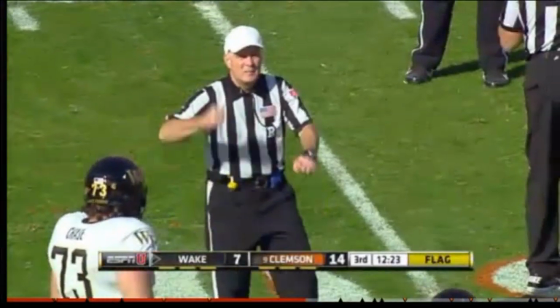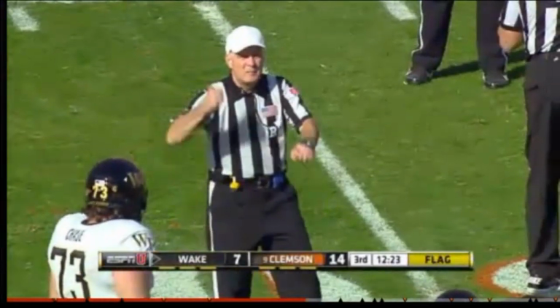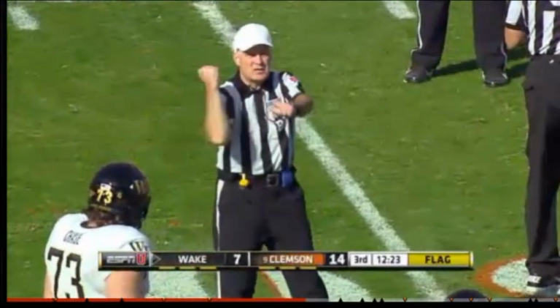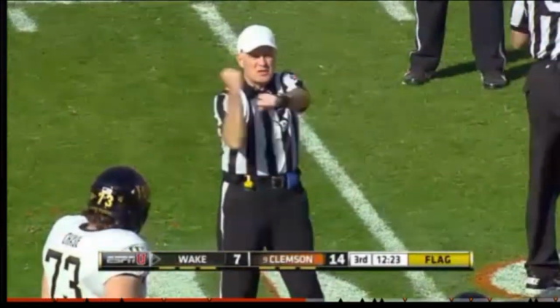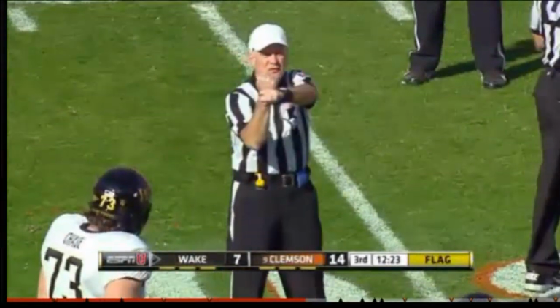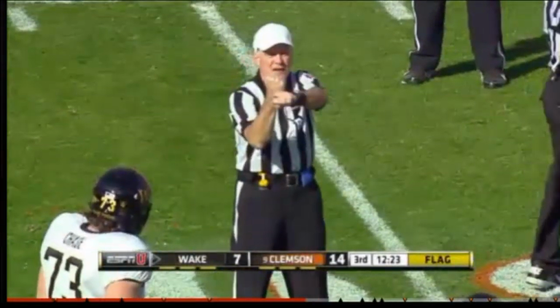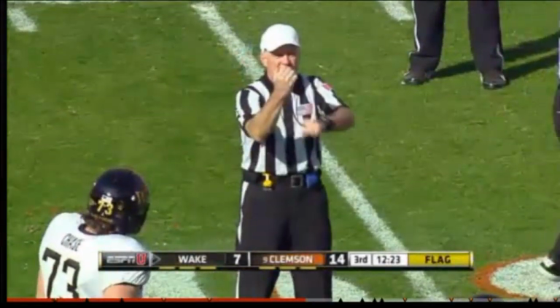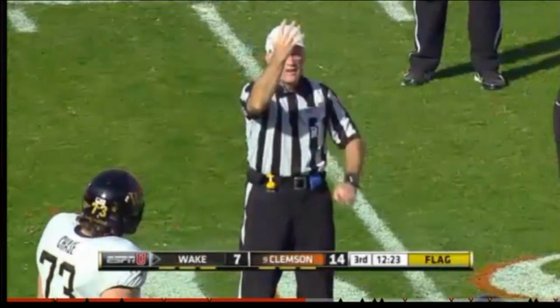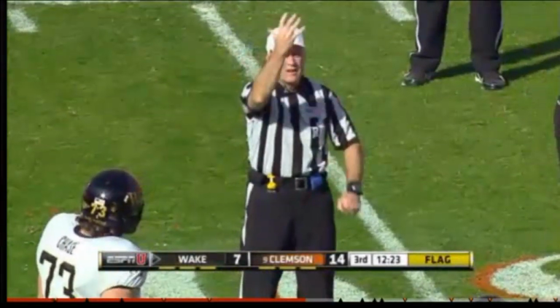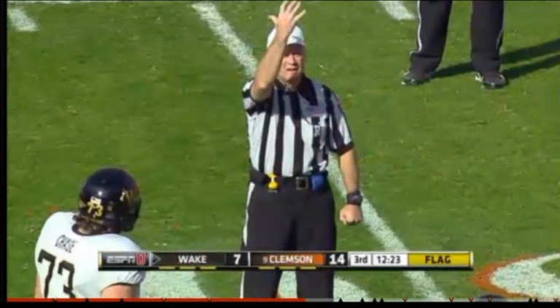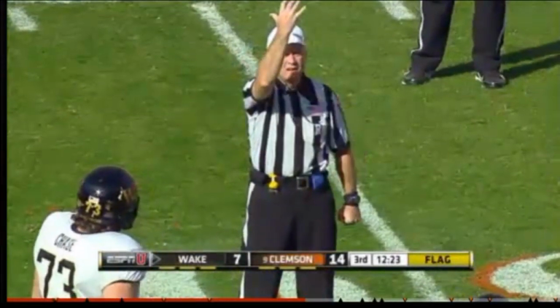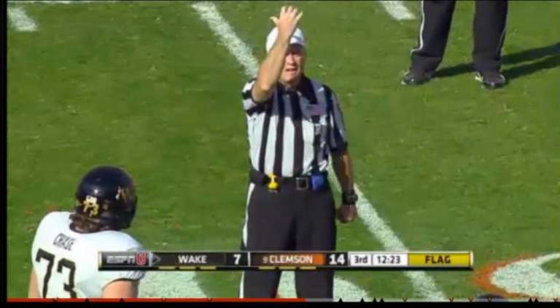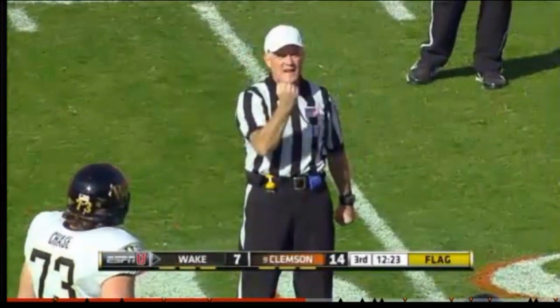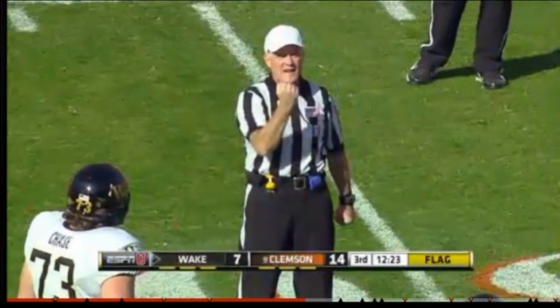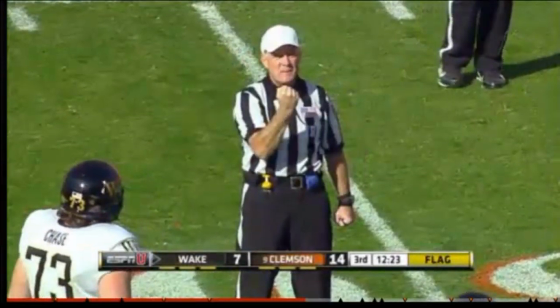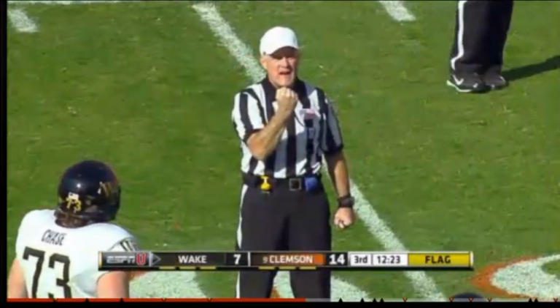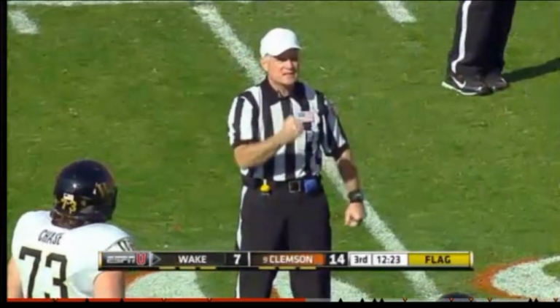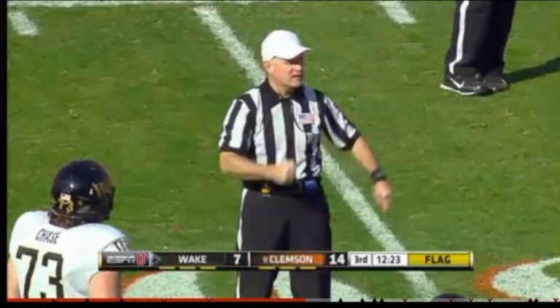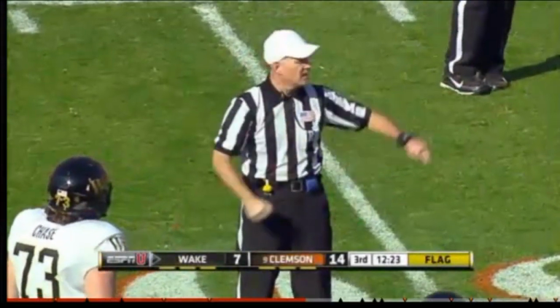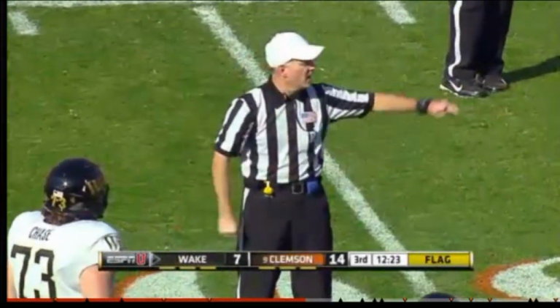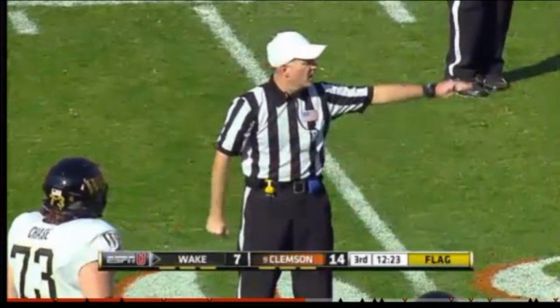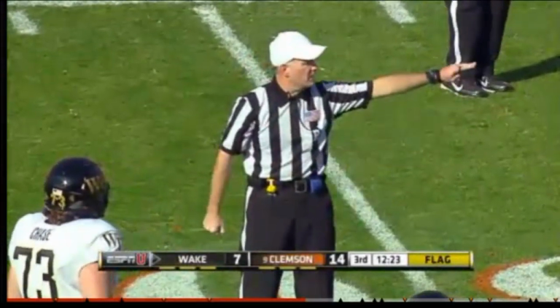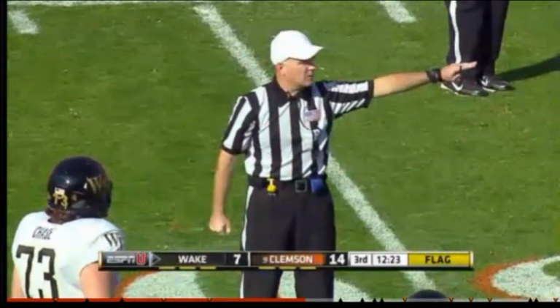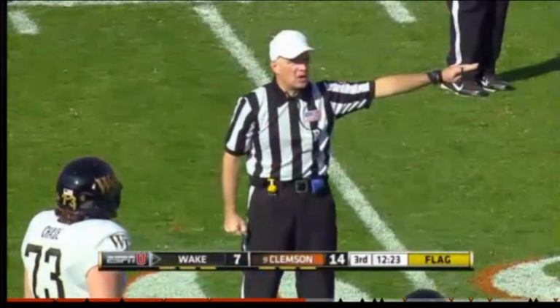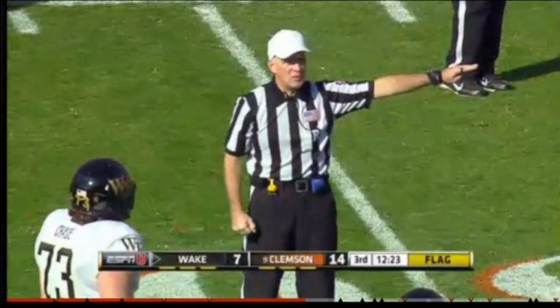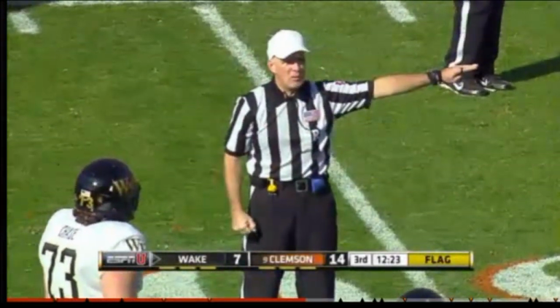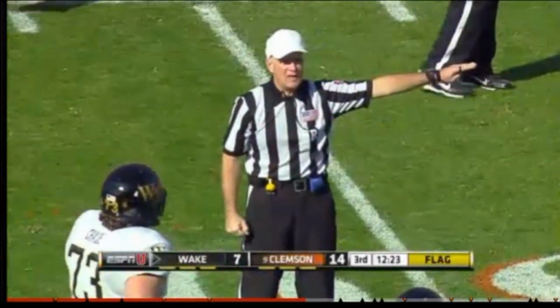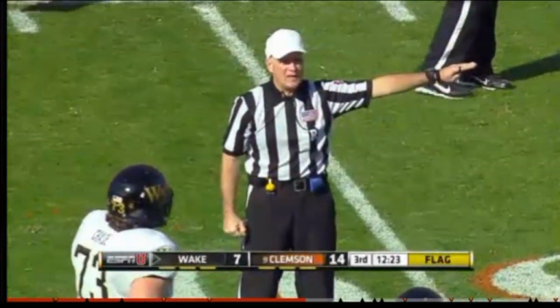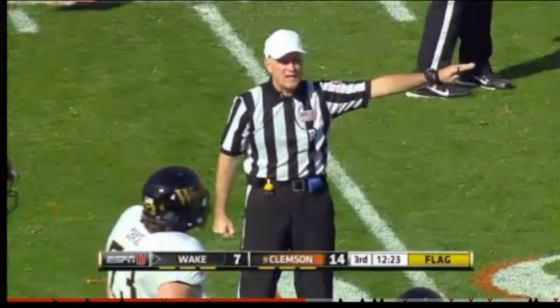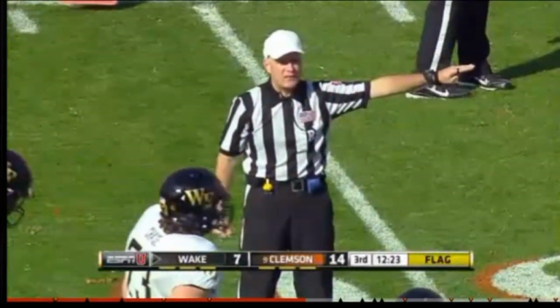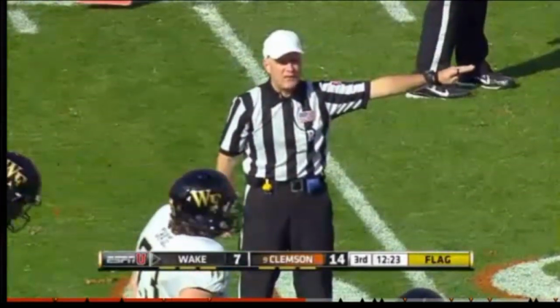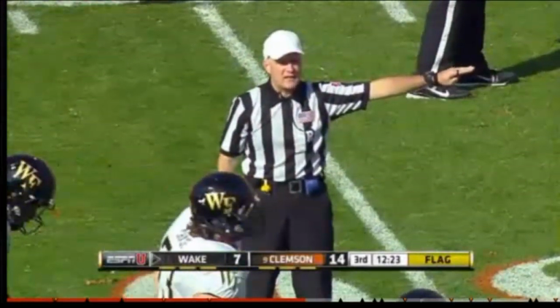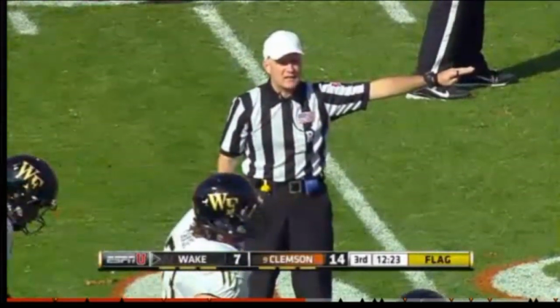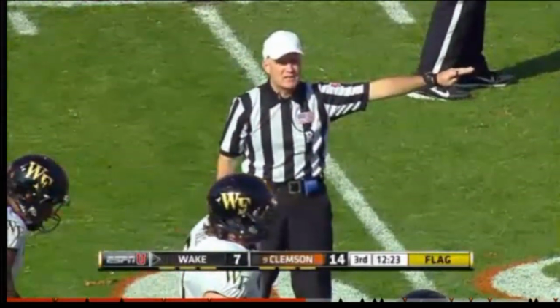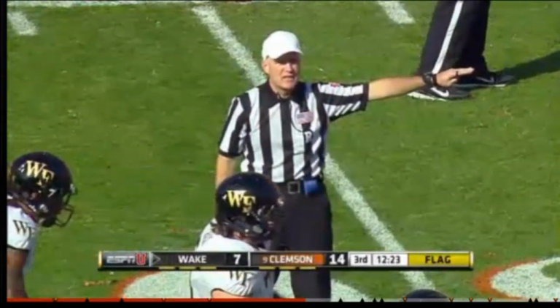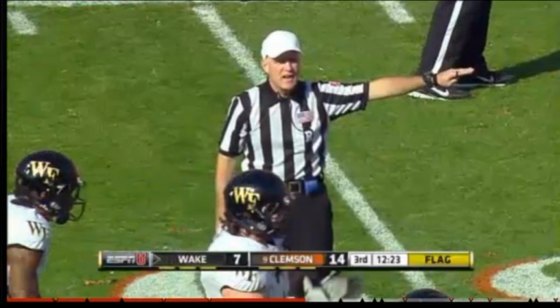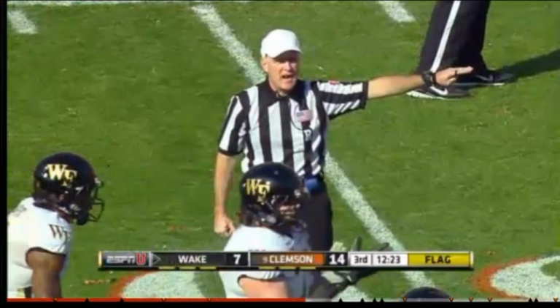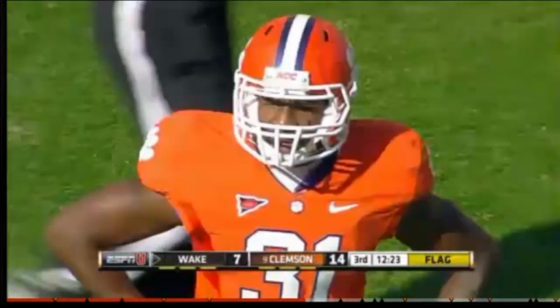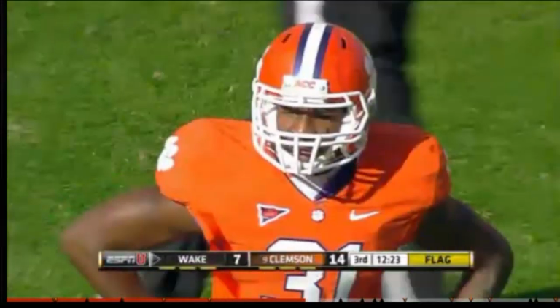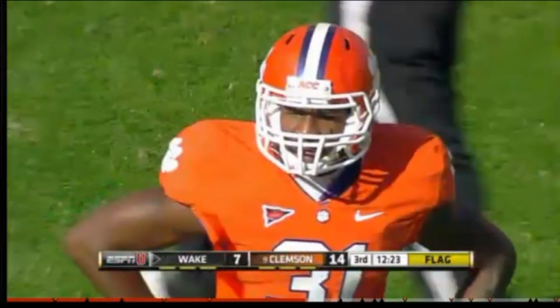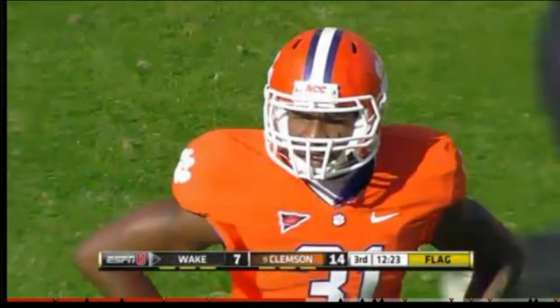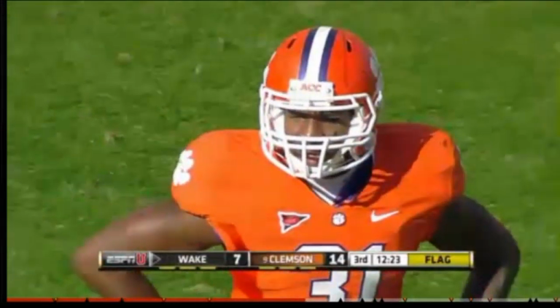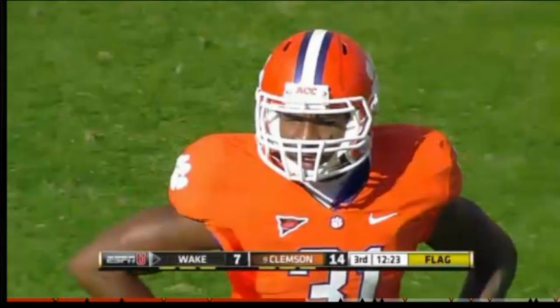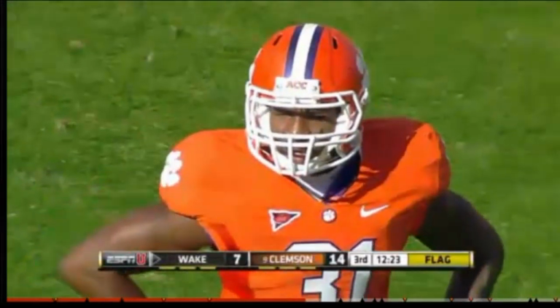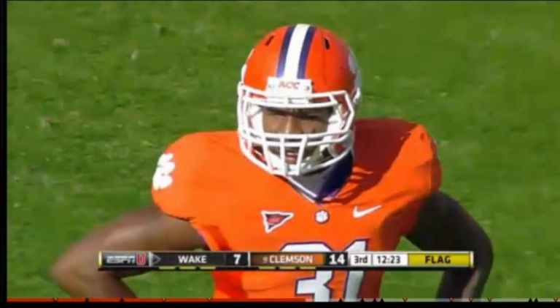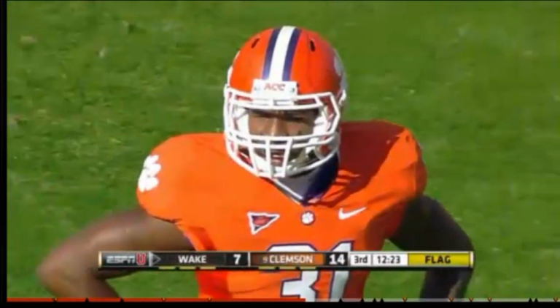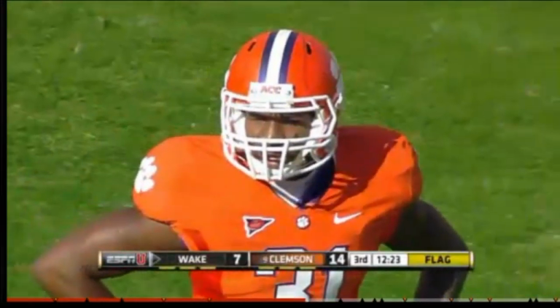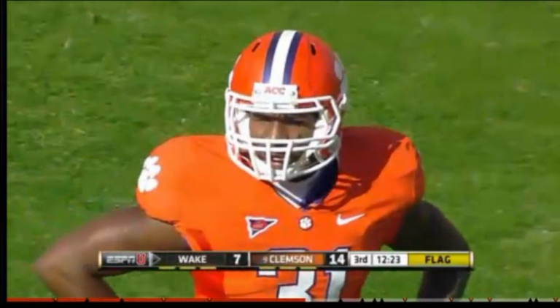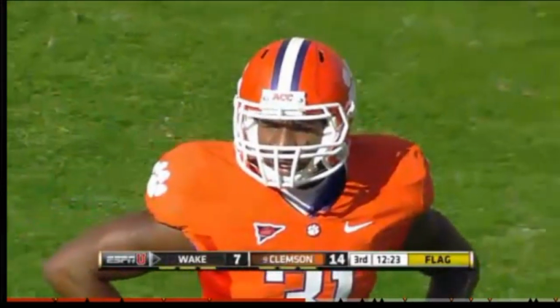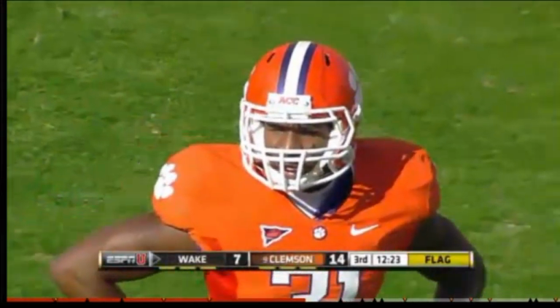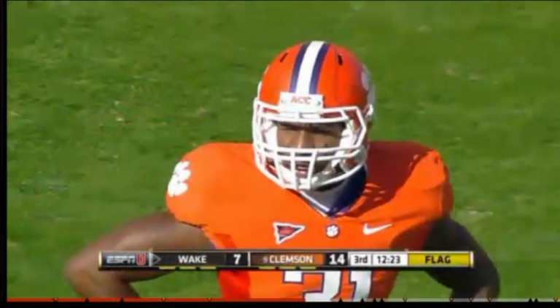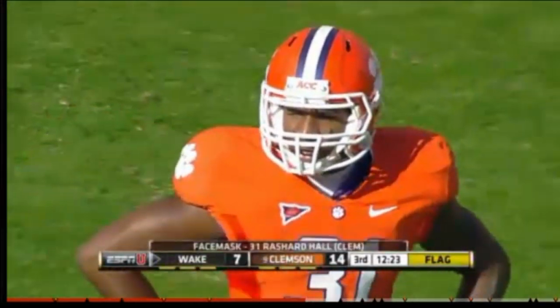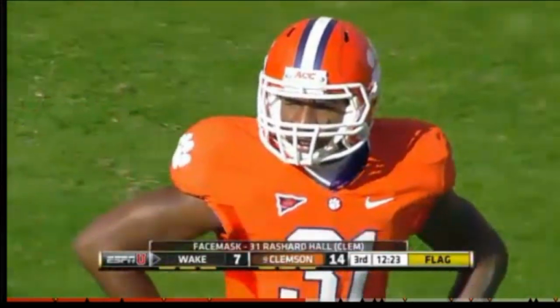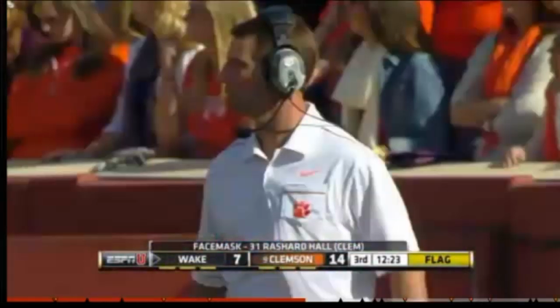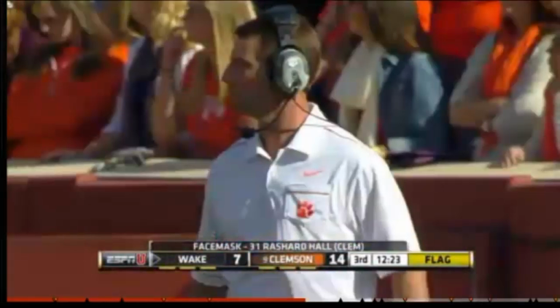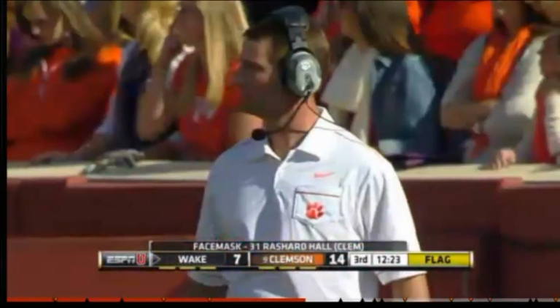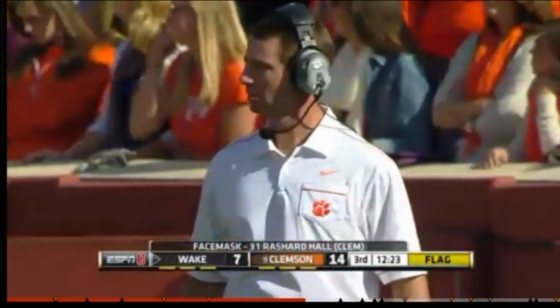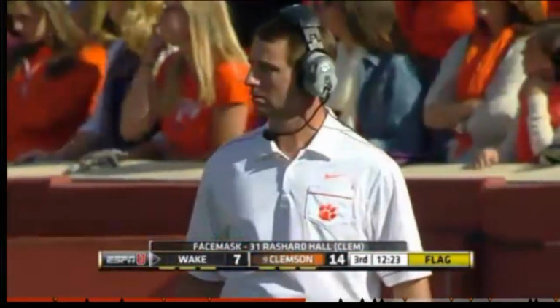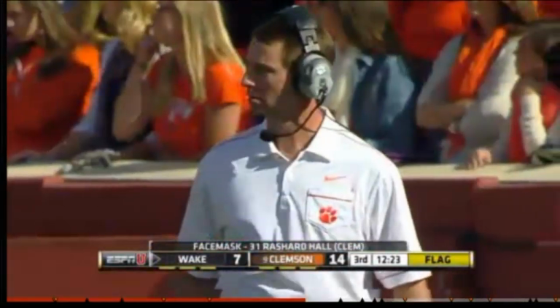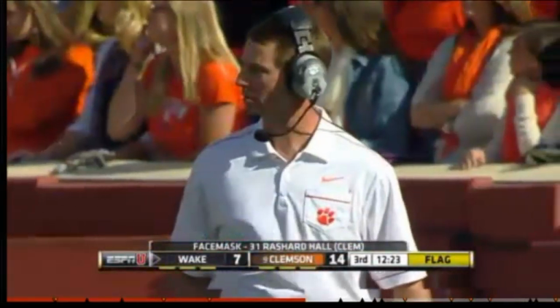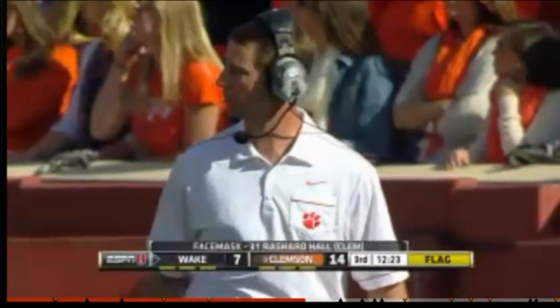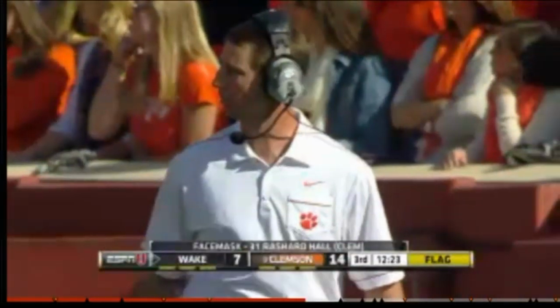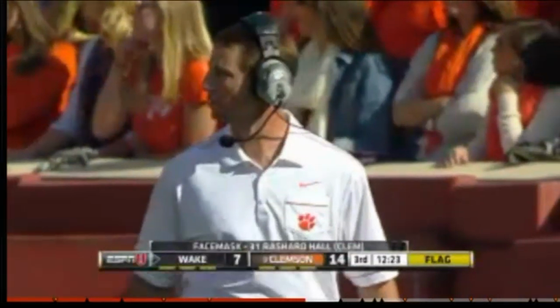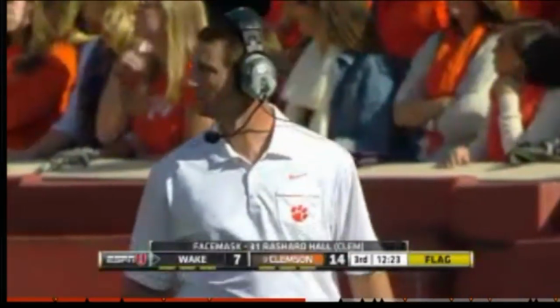Personal foul. Face mask. Number 31 in the defense. After distance to the goal — automatic first down.